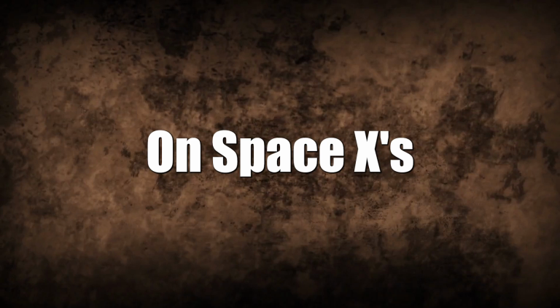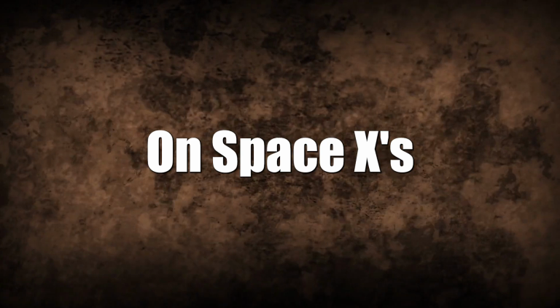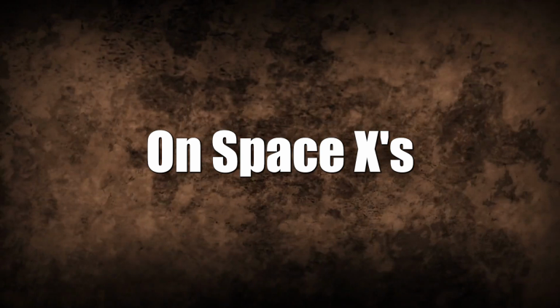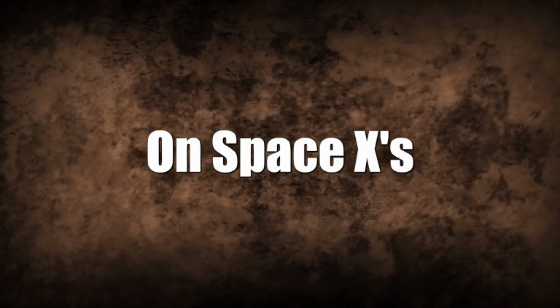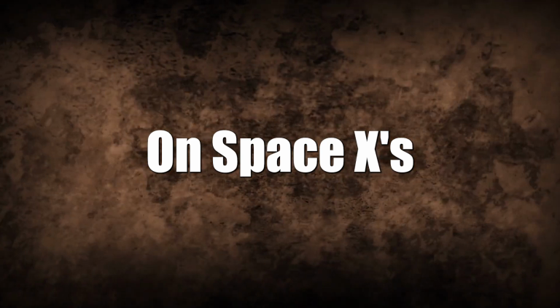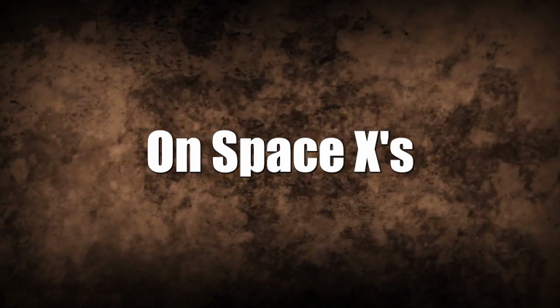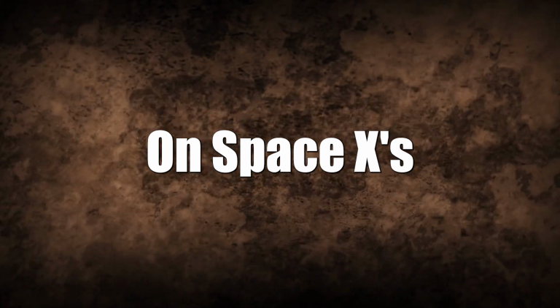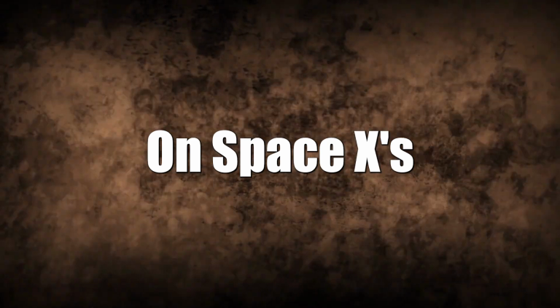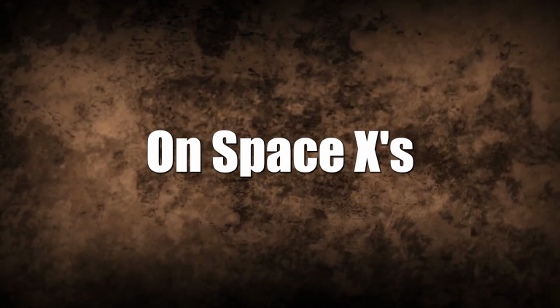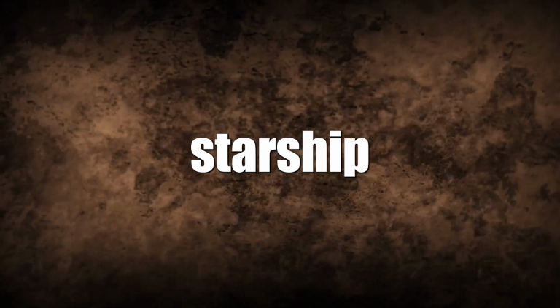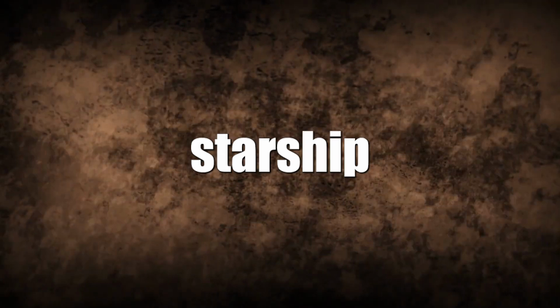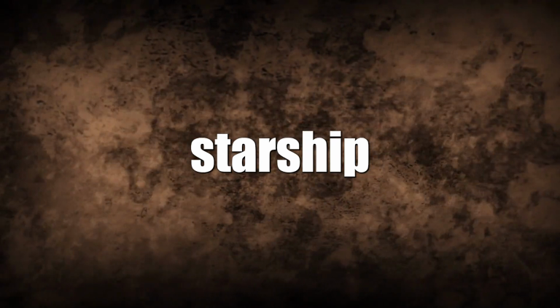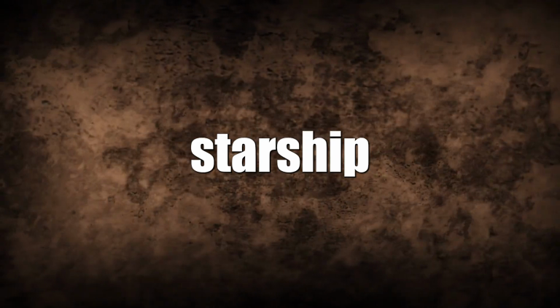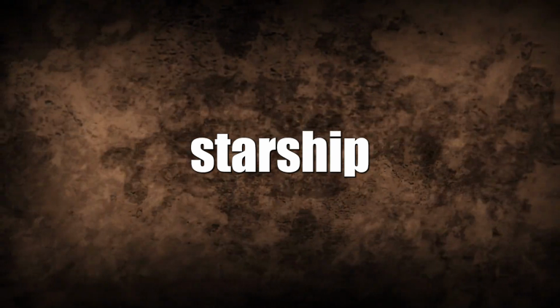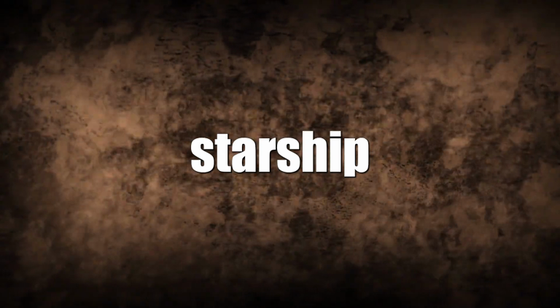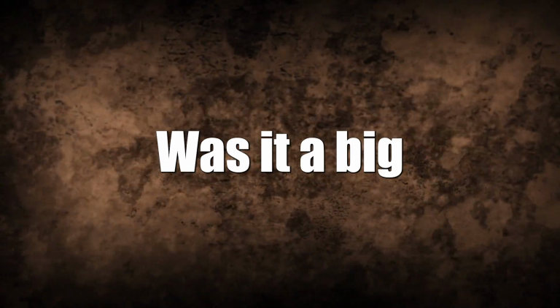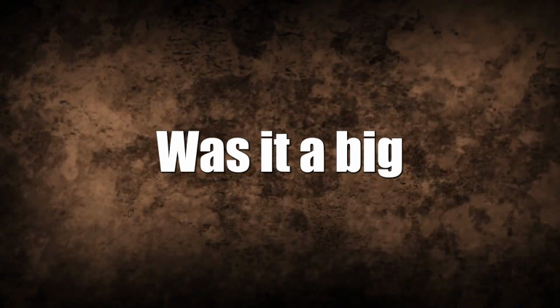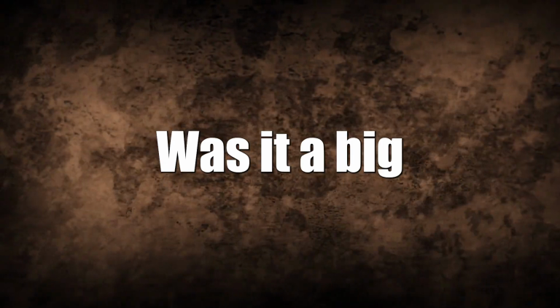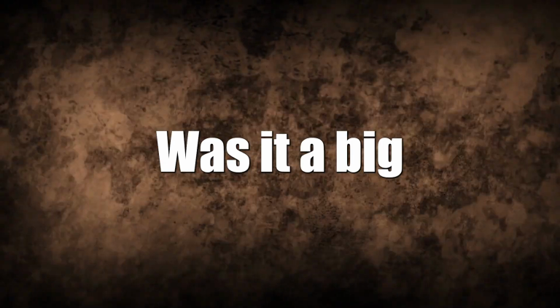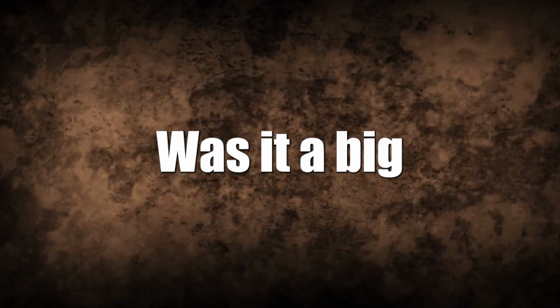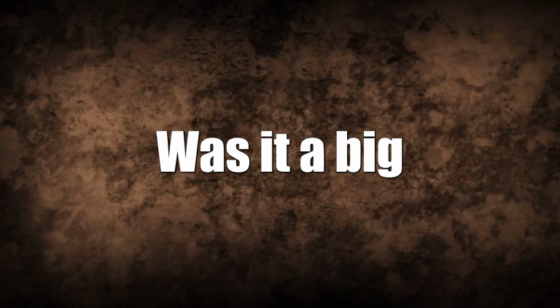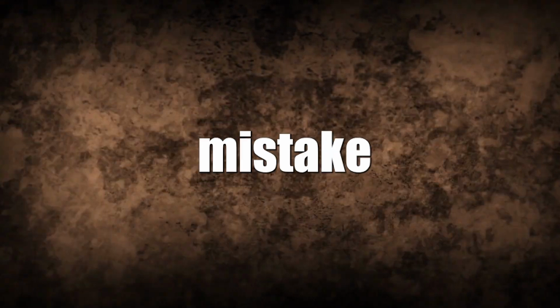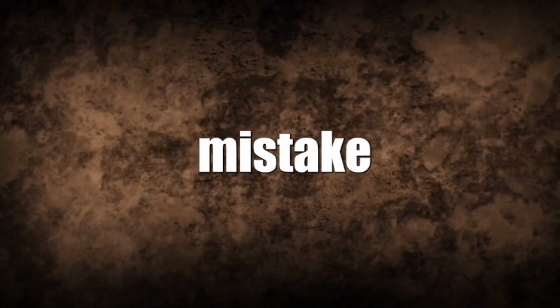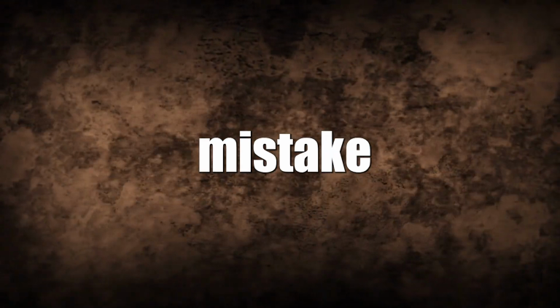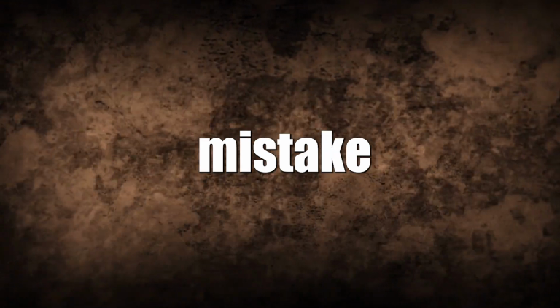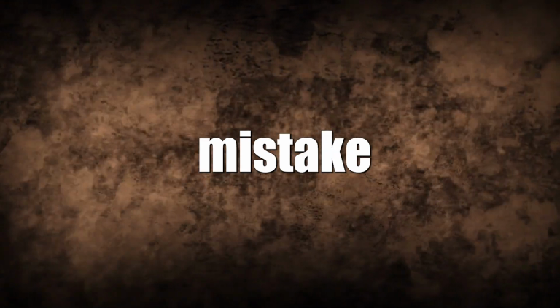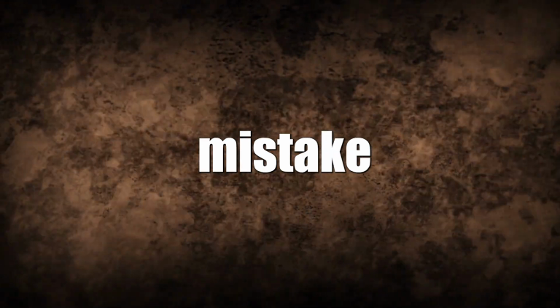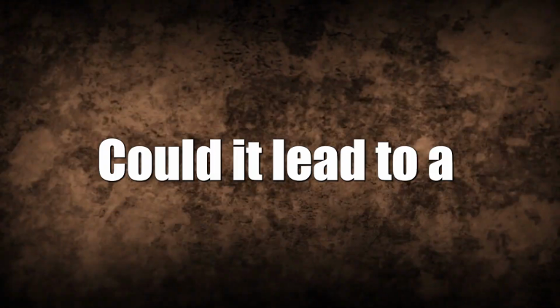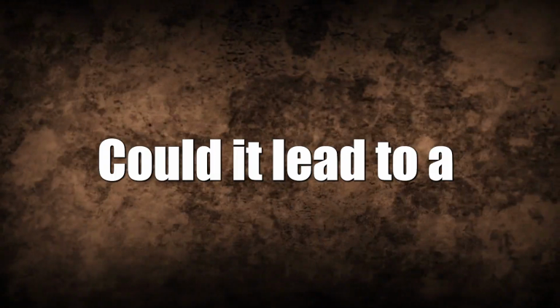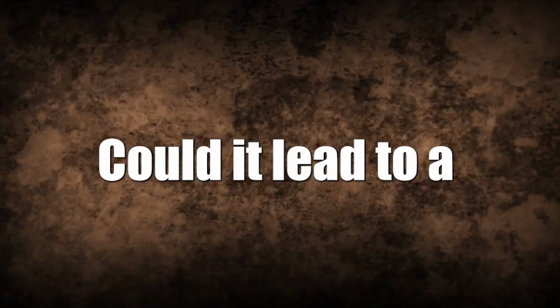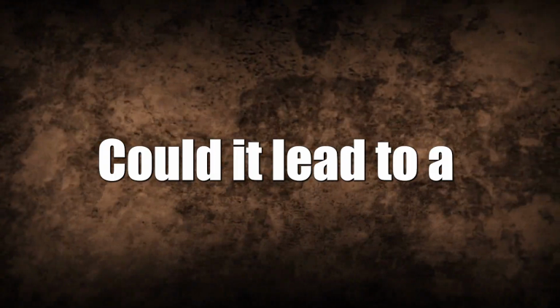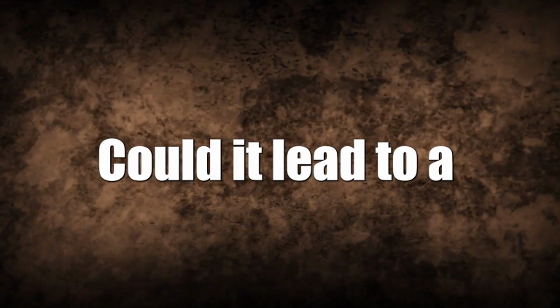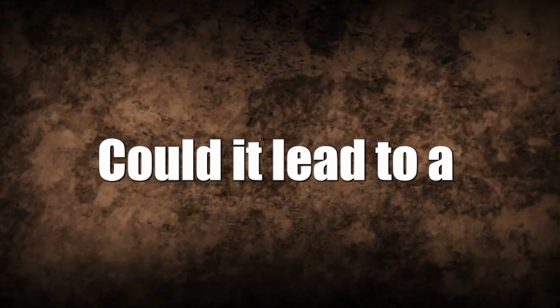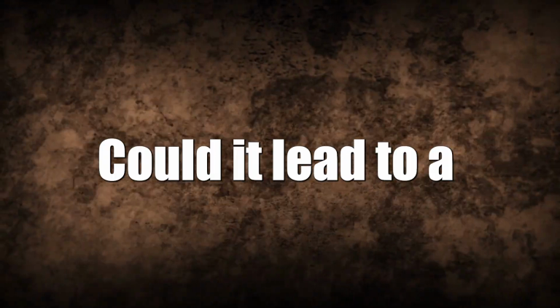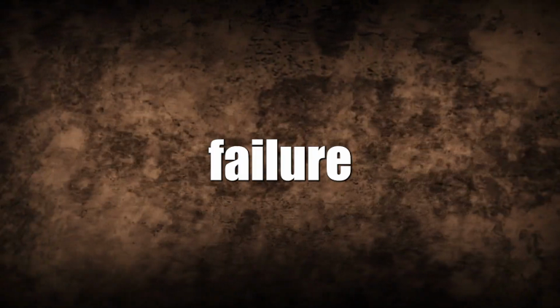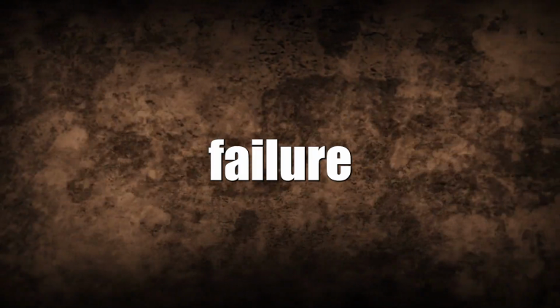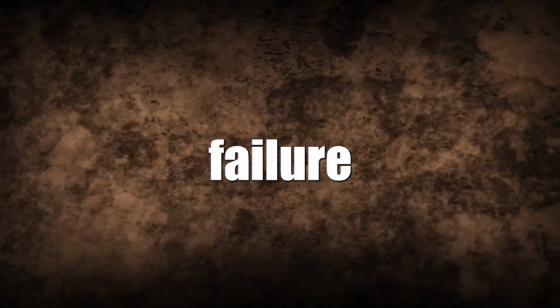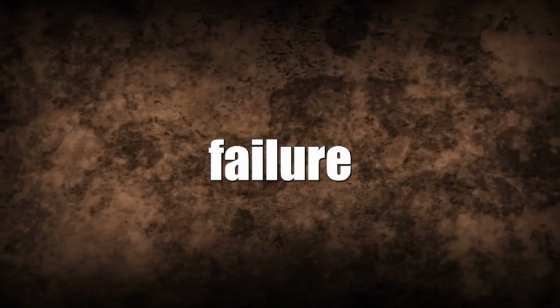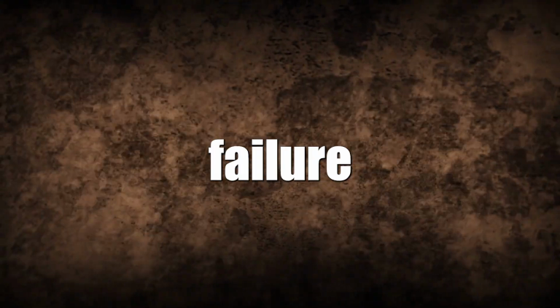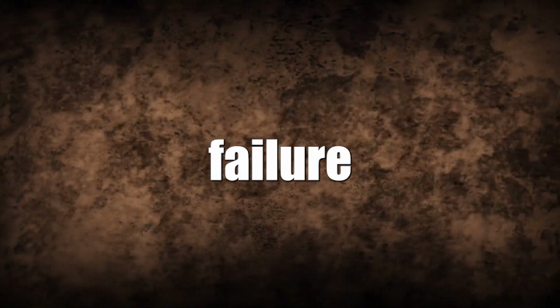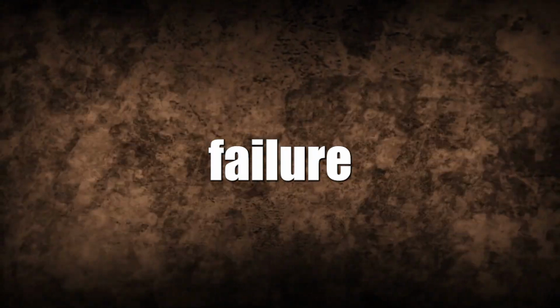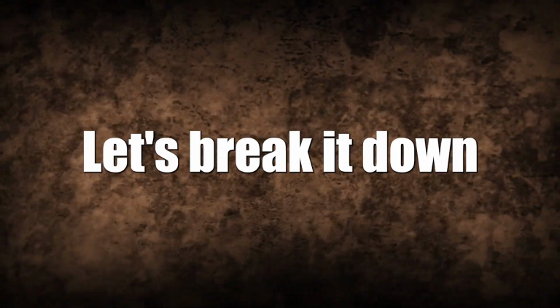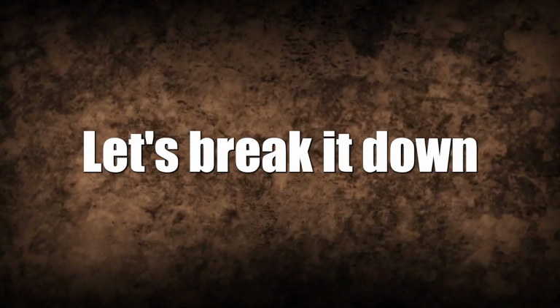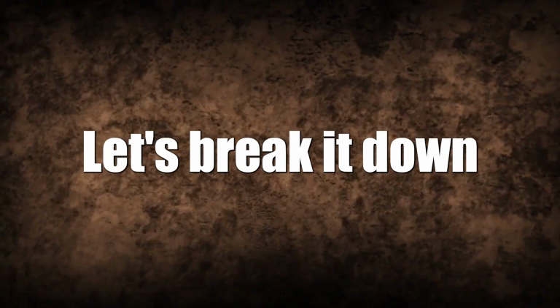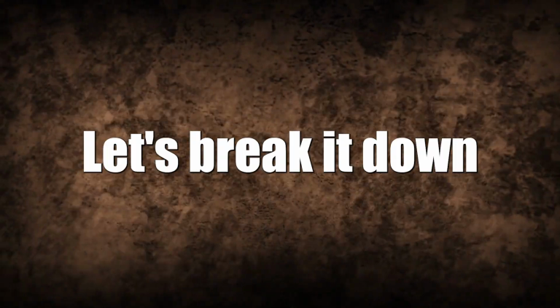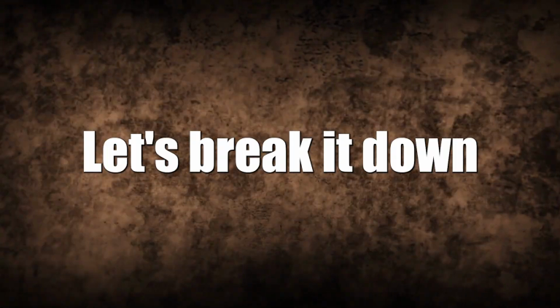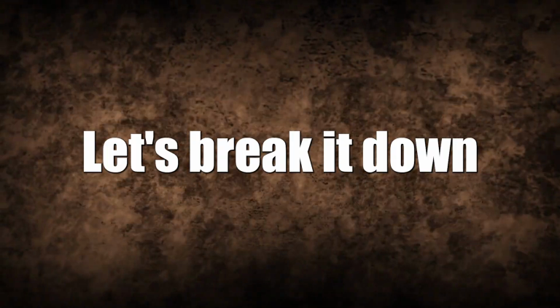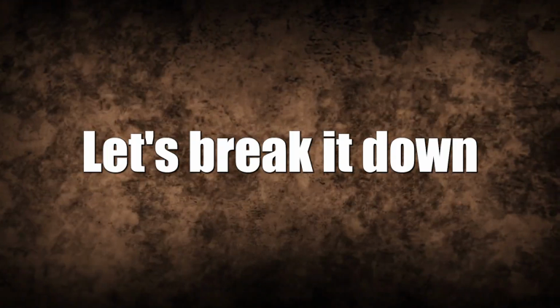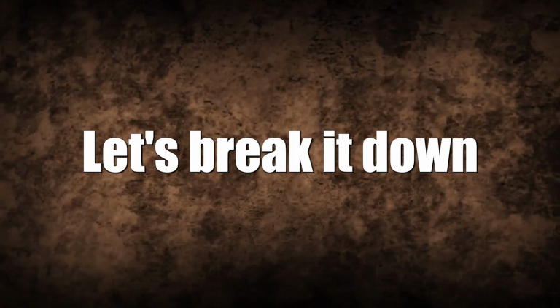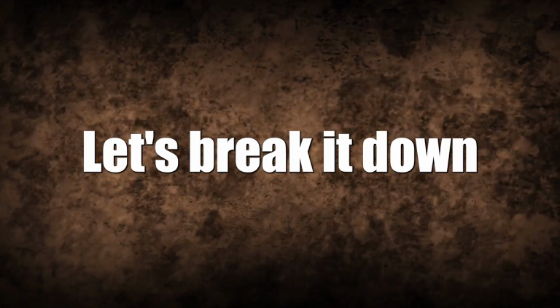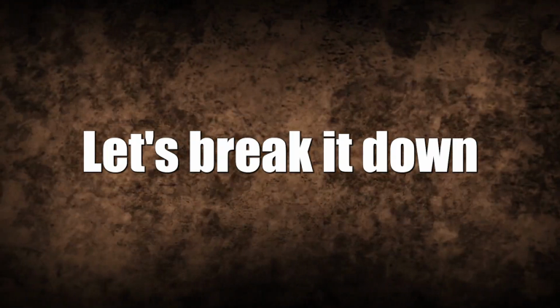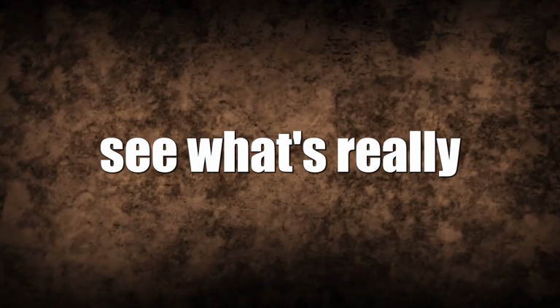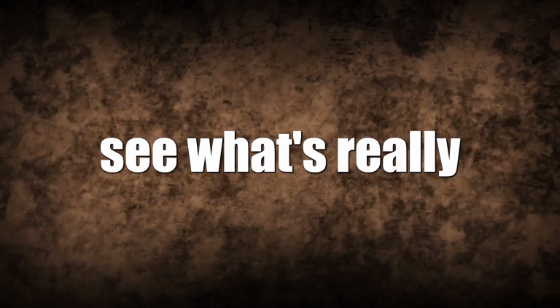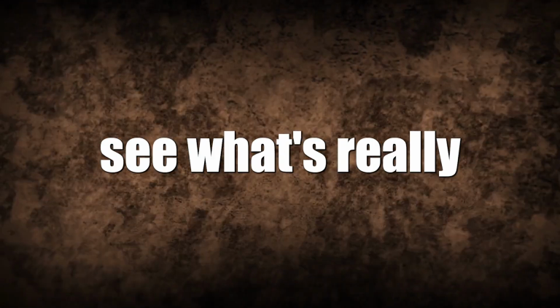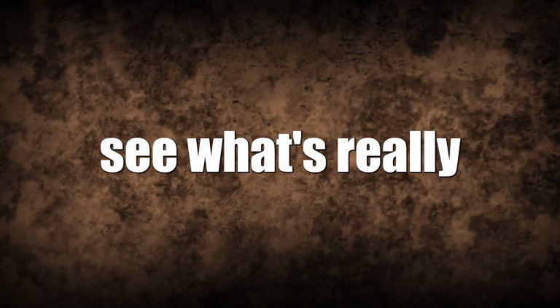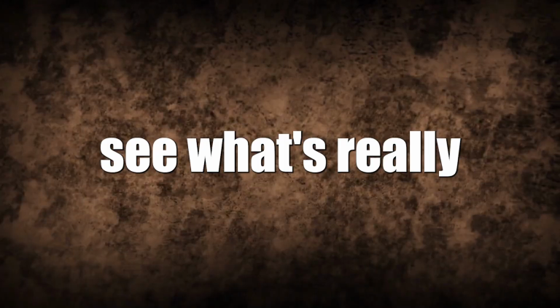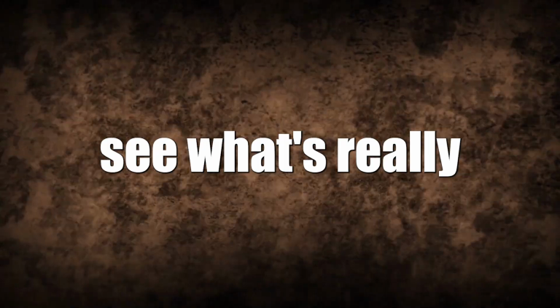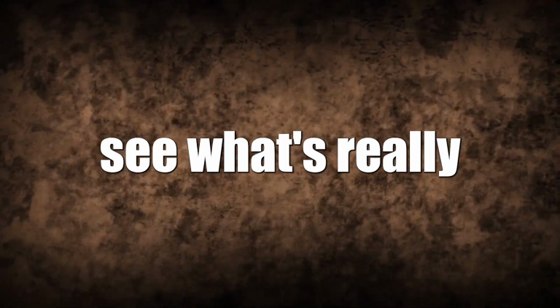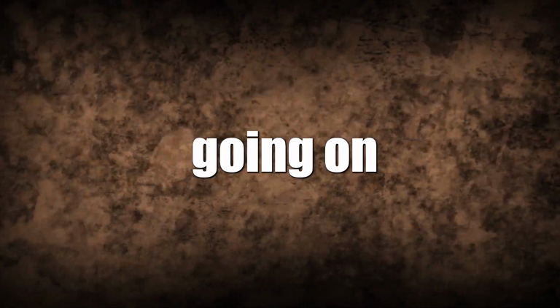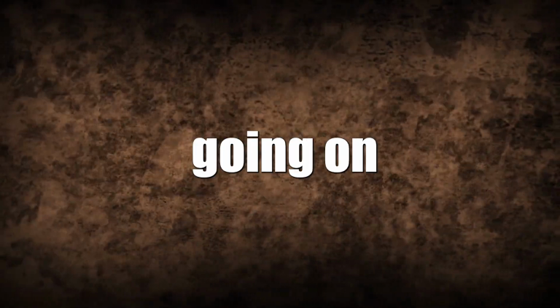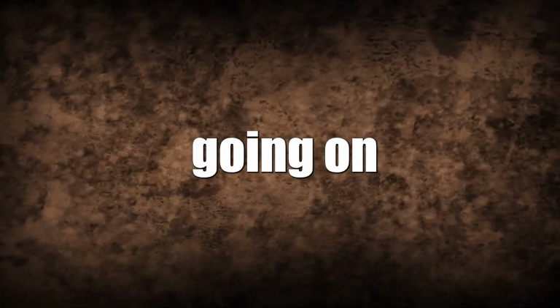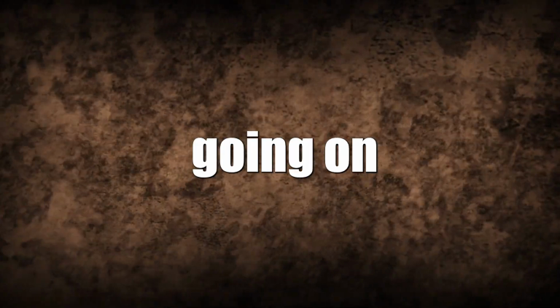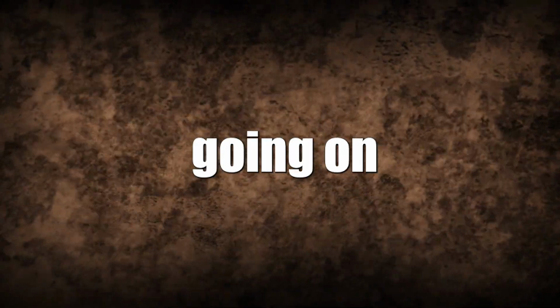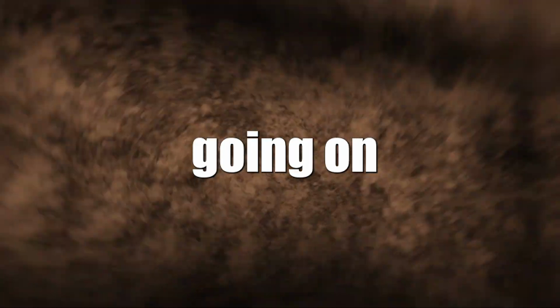On SpaceX's Starship, was it a big mistake? Could it lead to a failure? Let's break it down and see what's really going on.